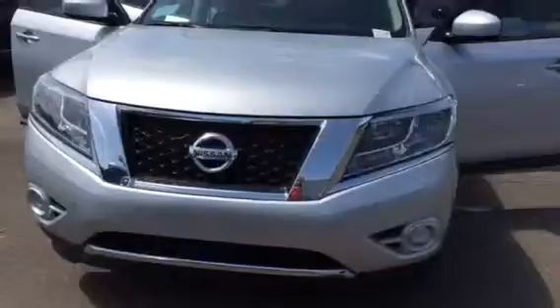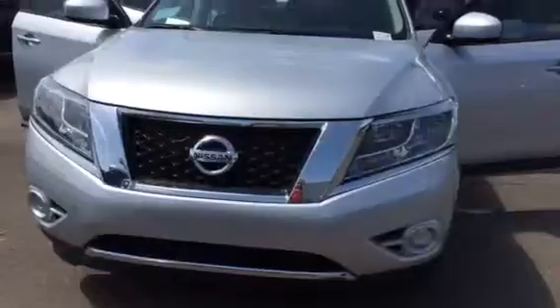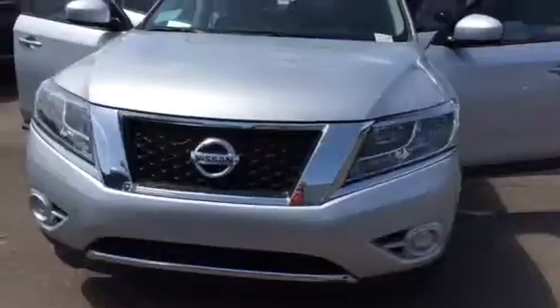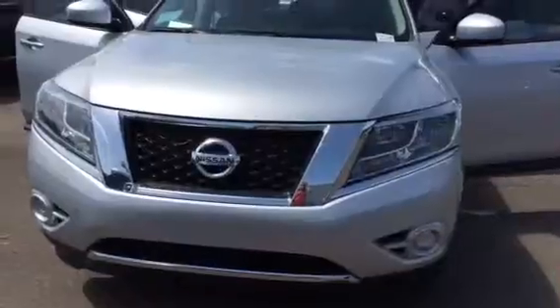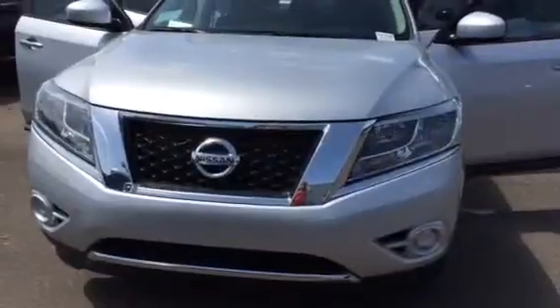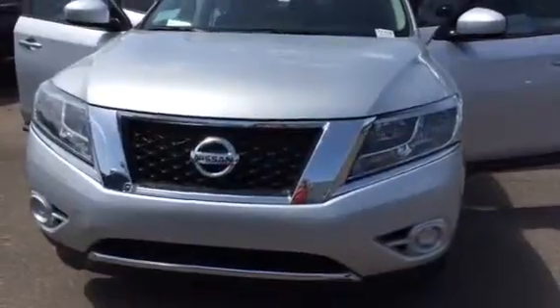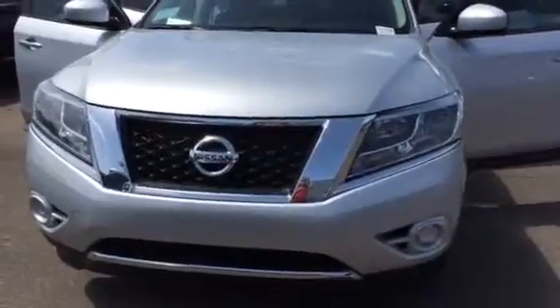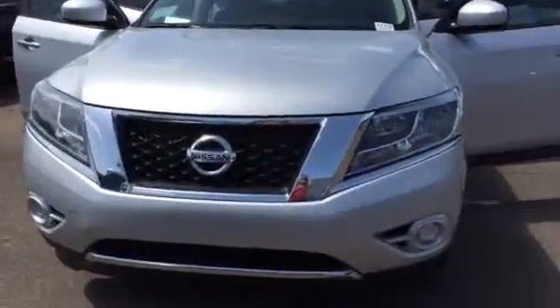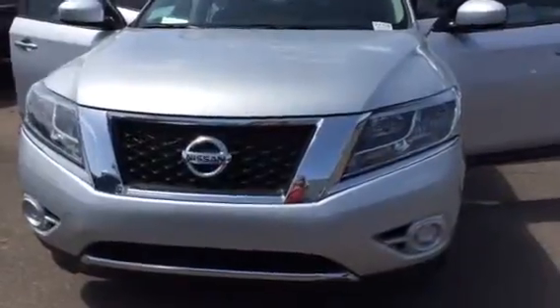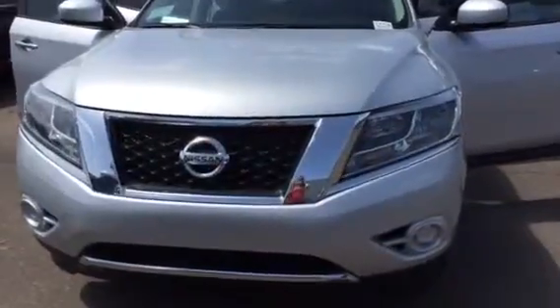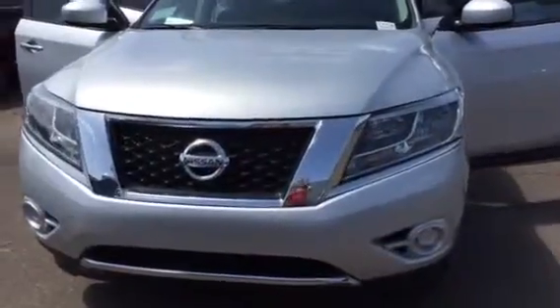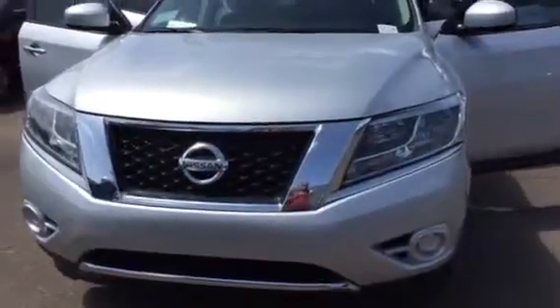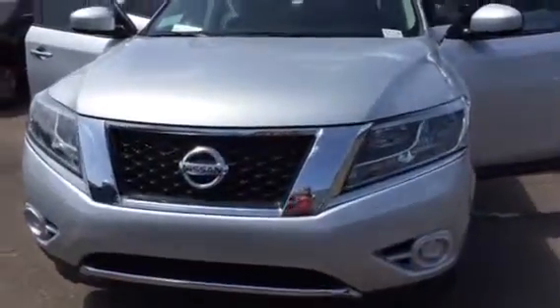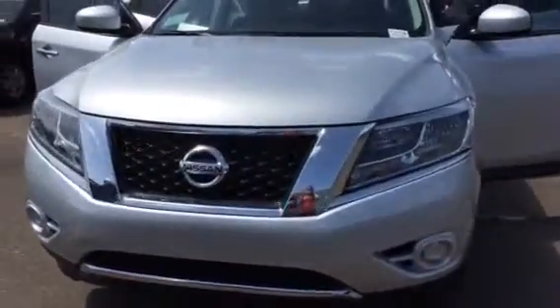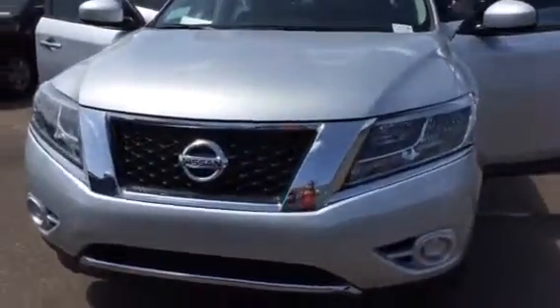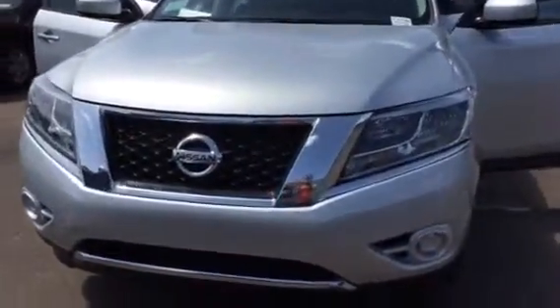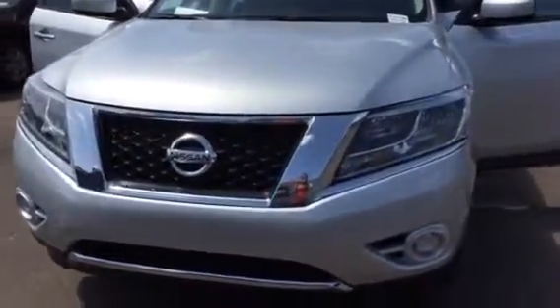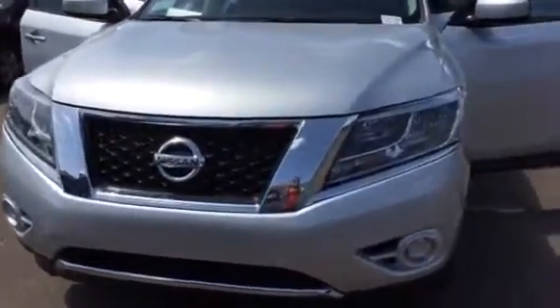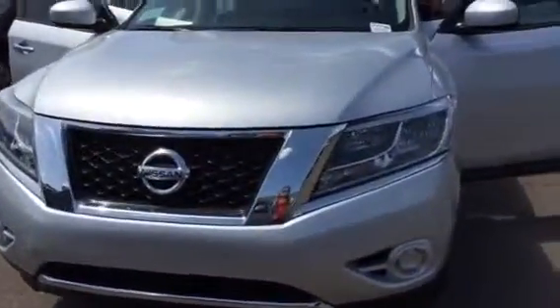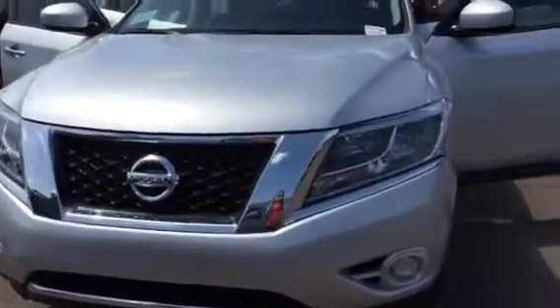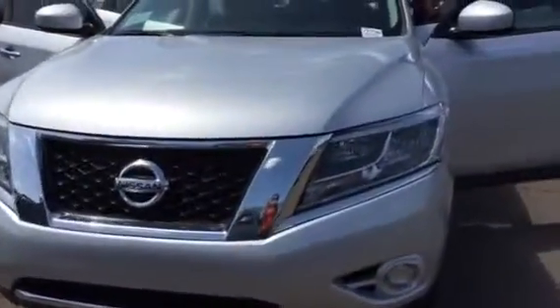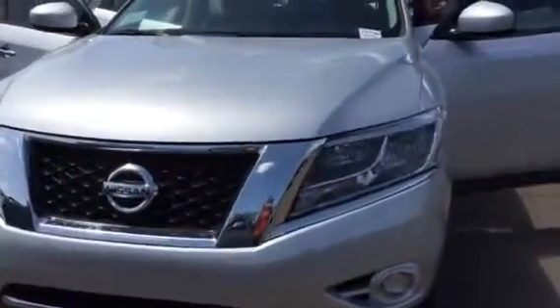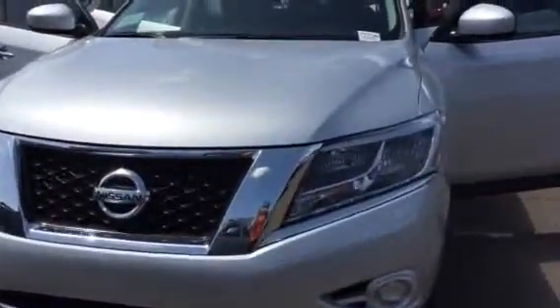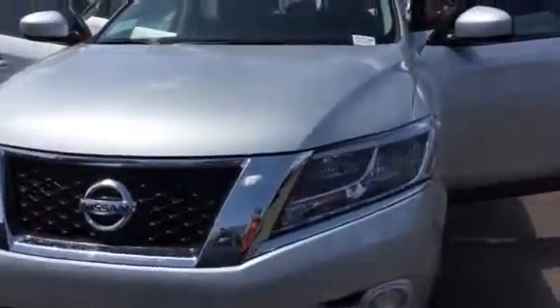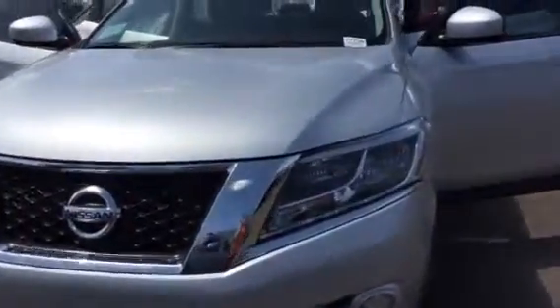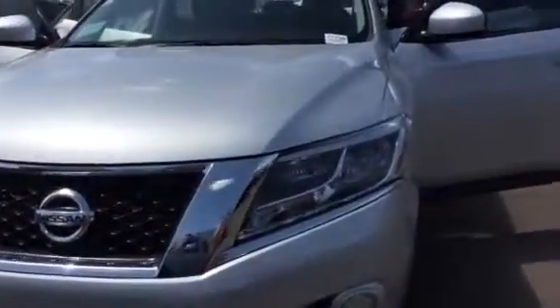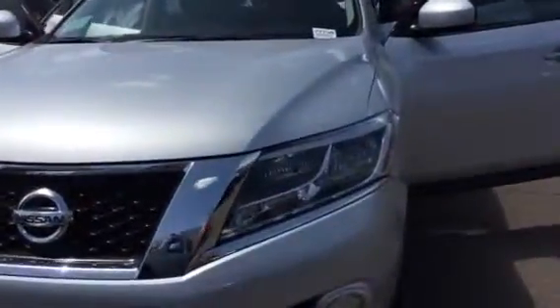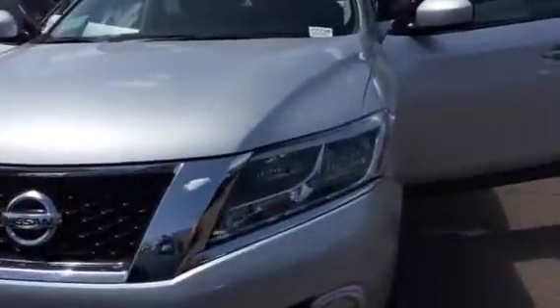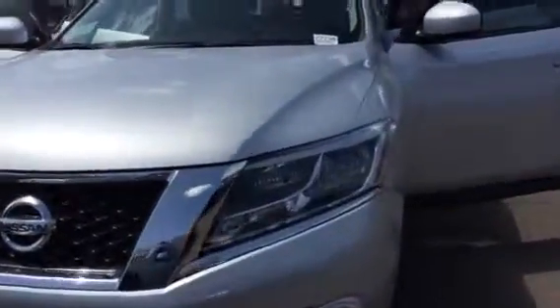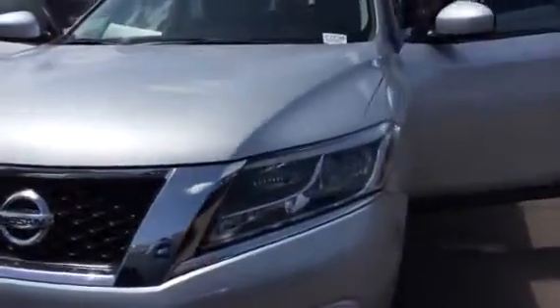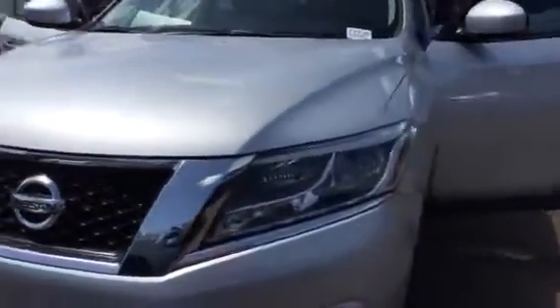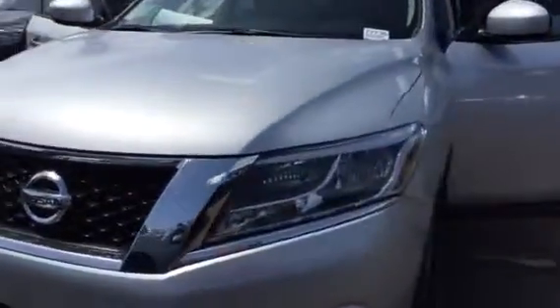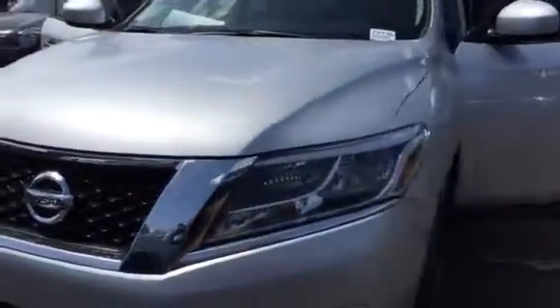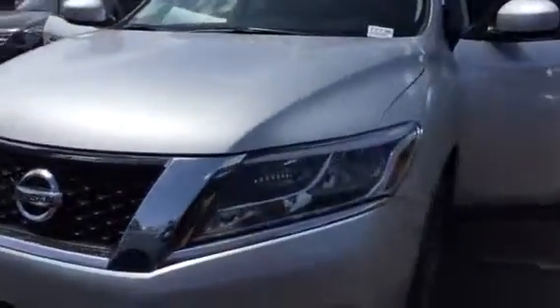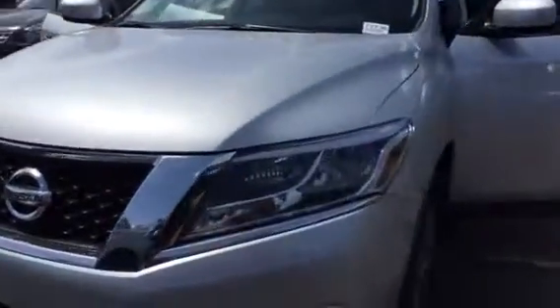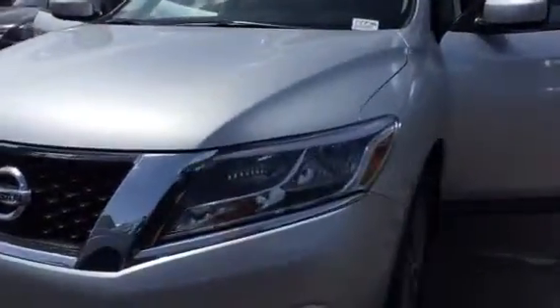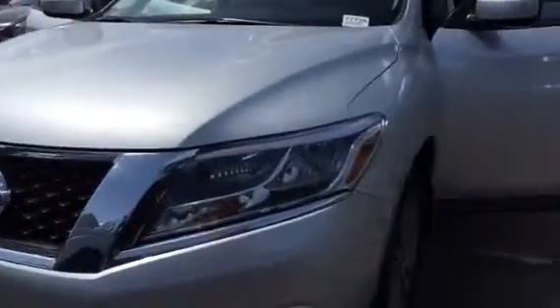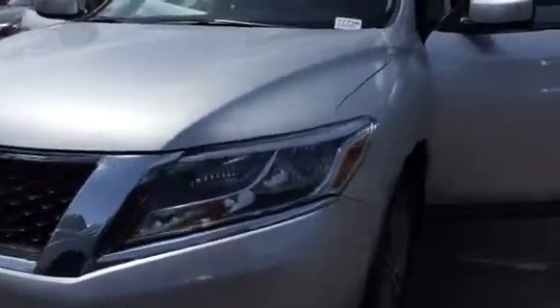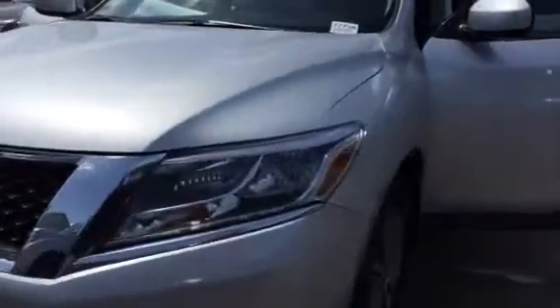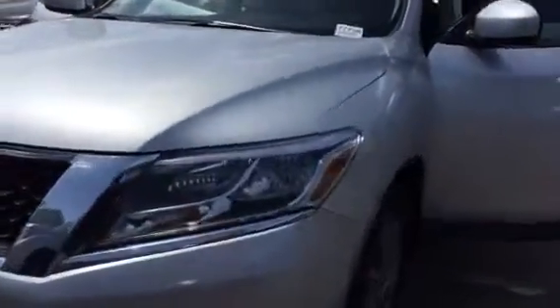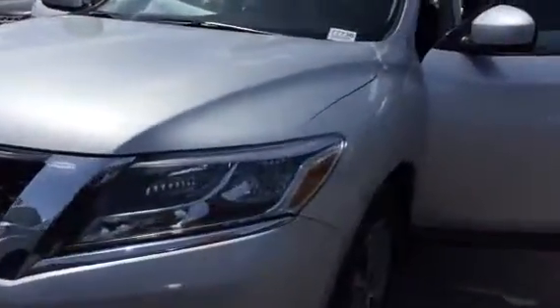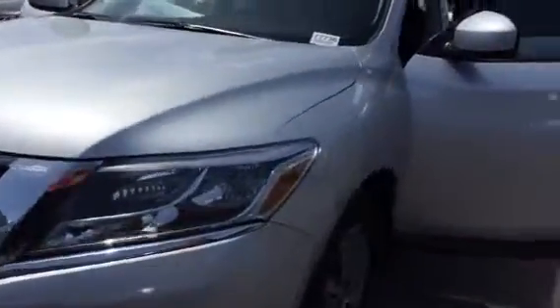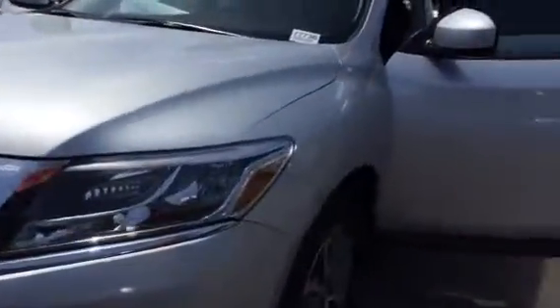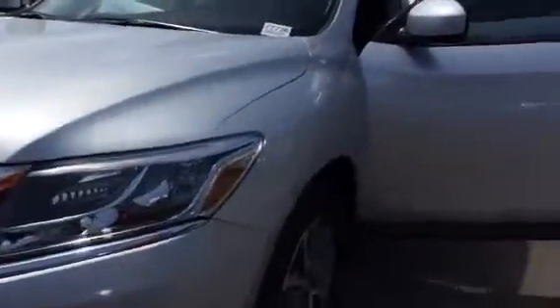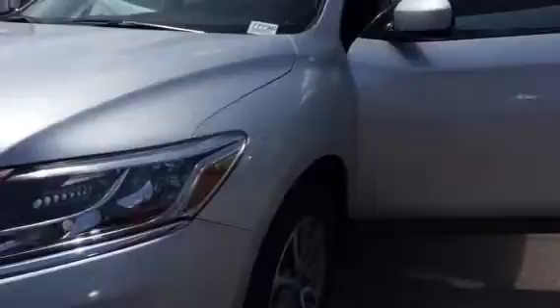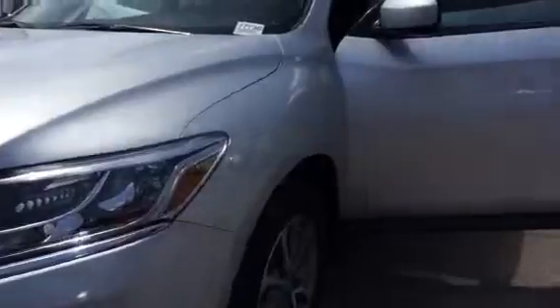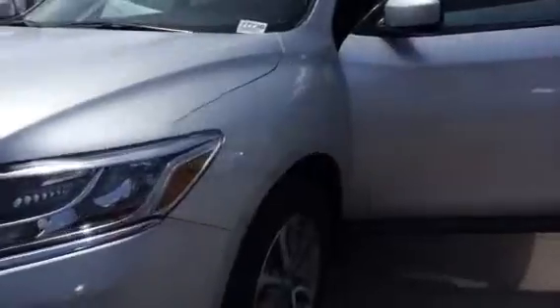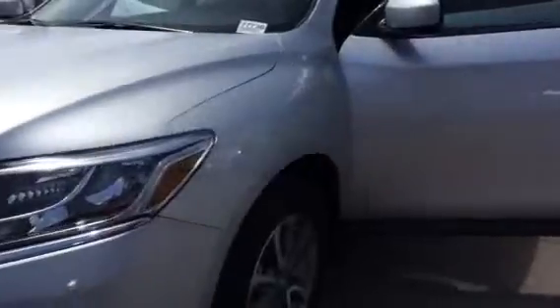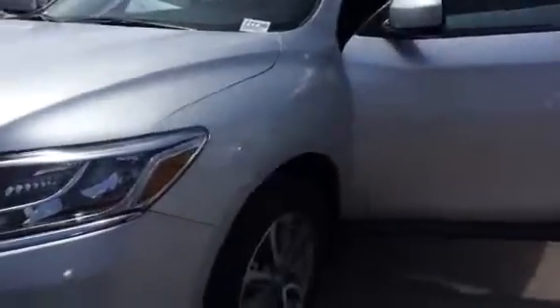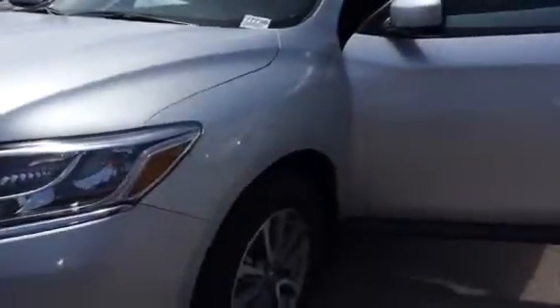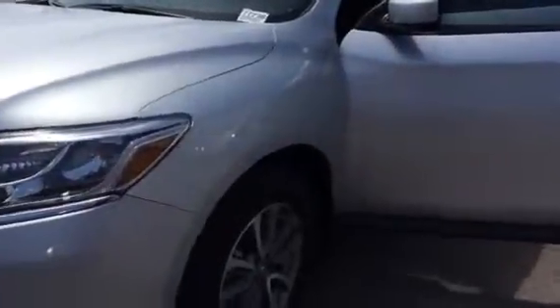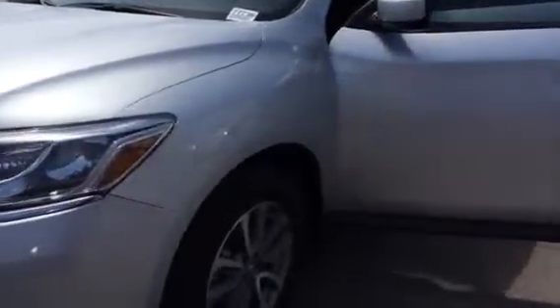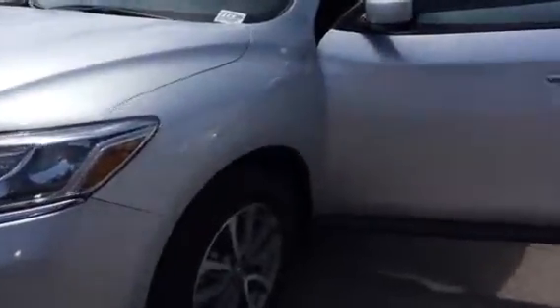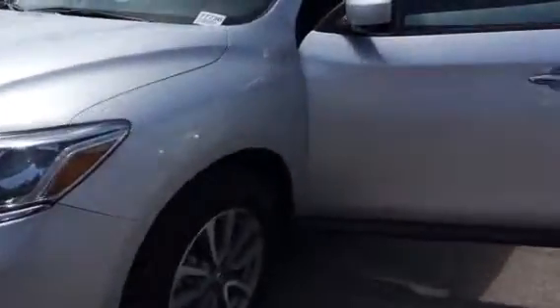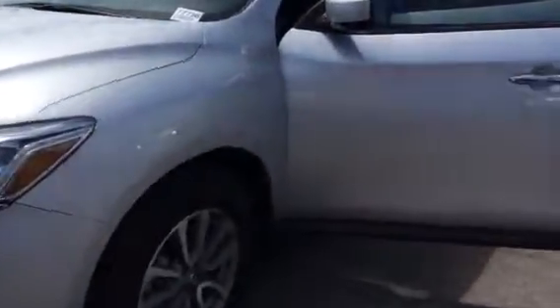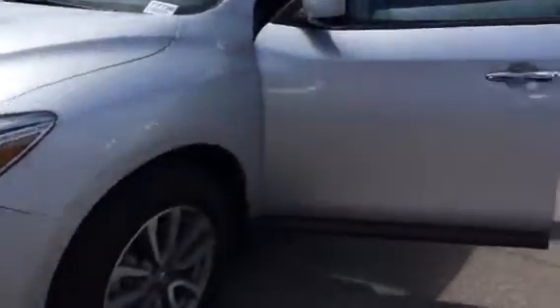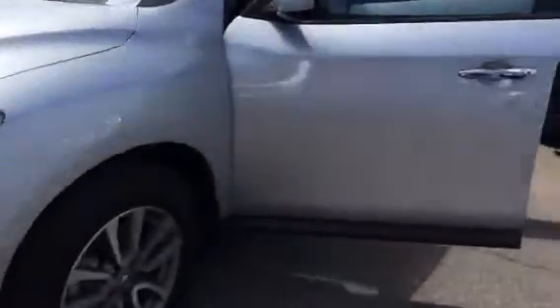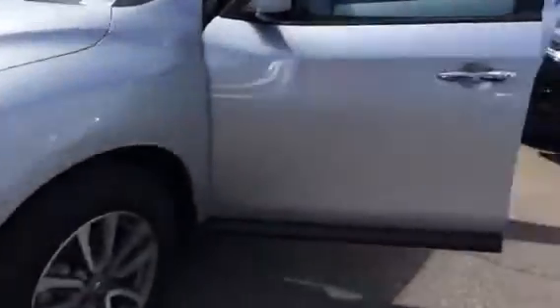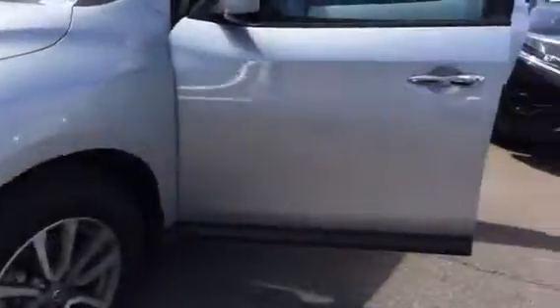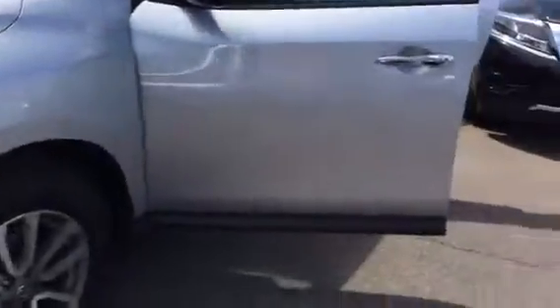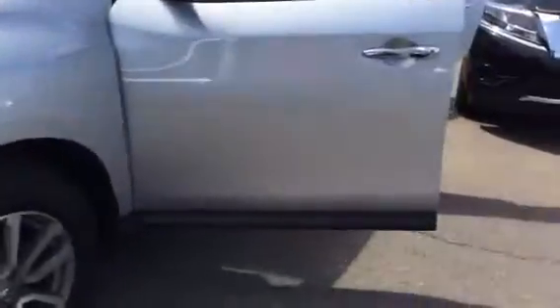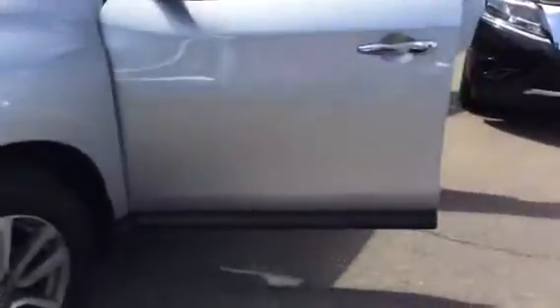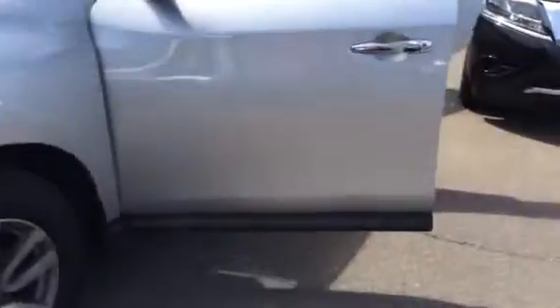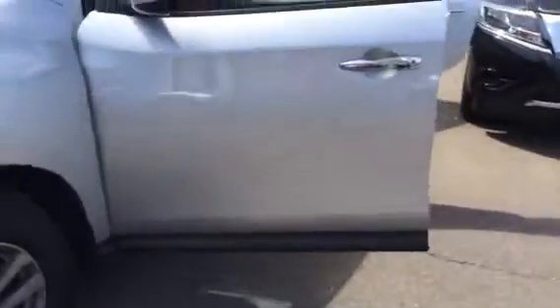Hello Christian, how are you? This is Betty here at Nissan. I want to send you a little video of my Nissan Pathfinder just to give you an idea of what it looks like.